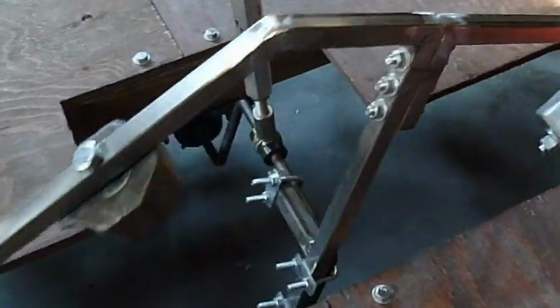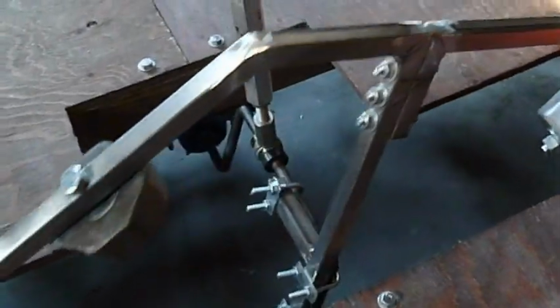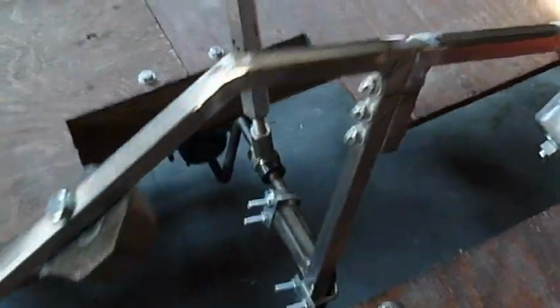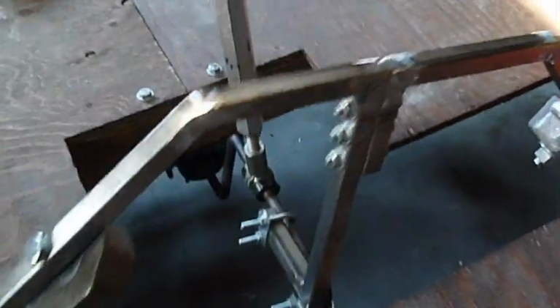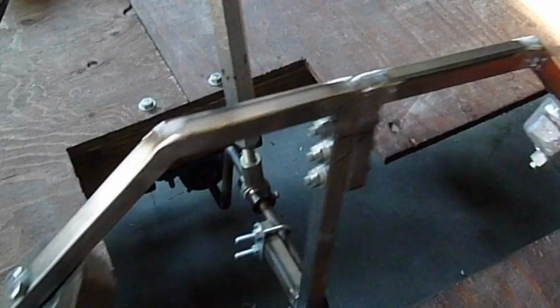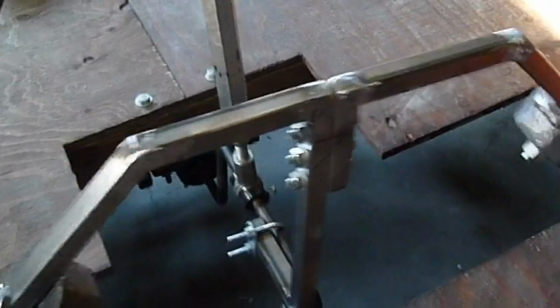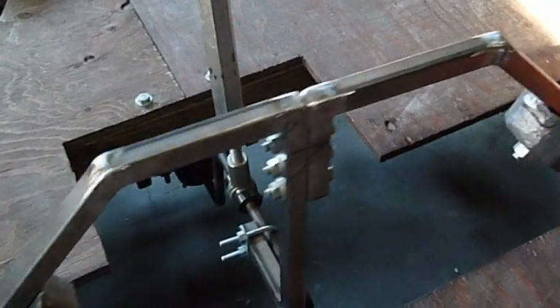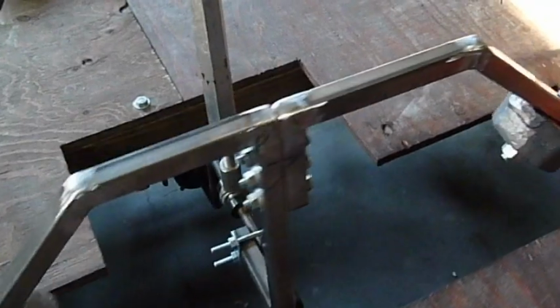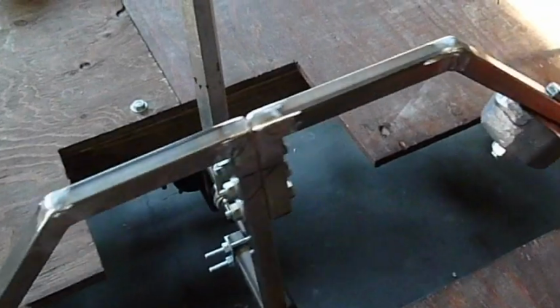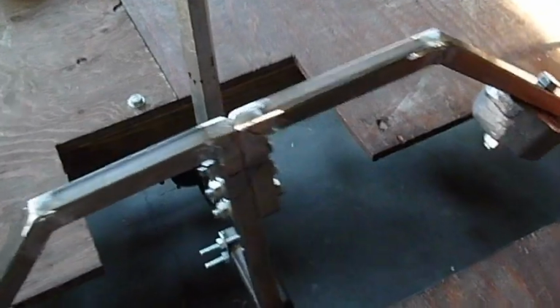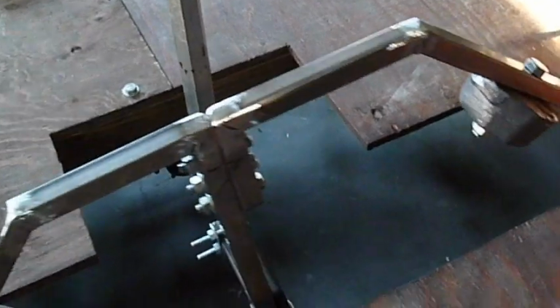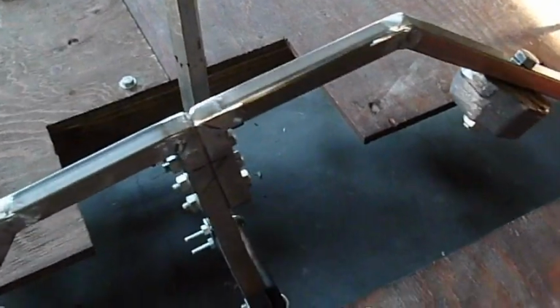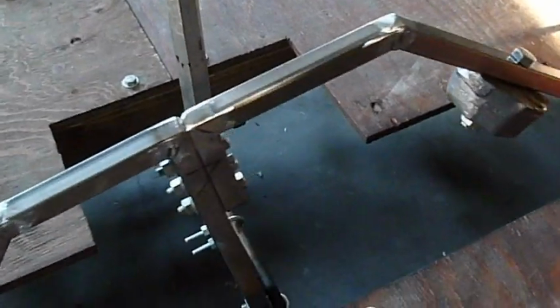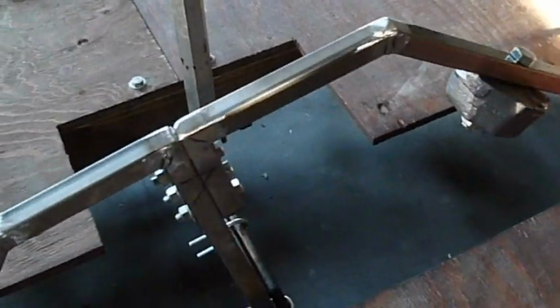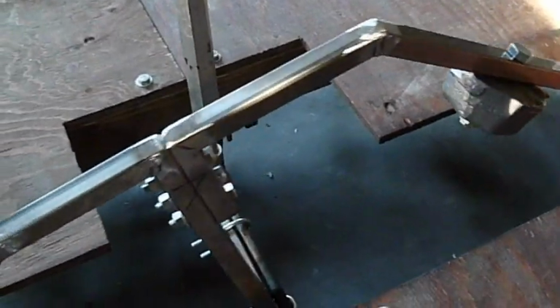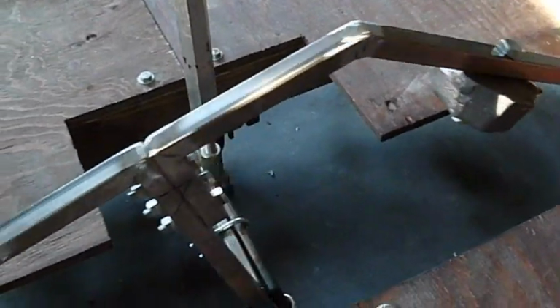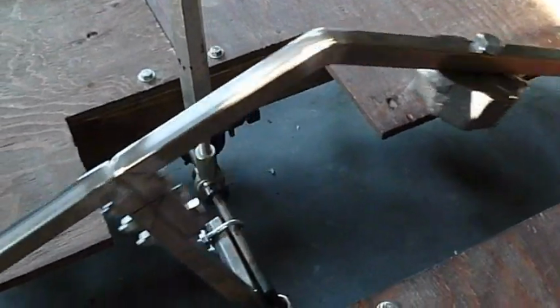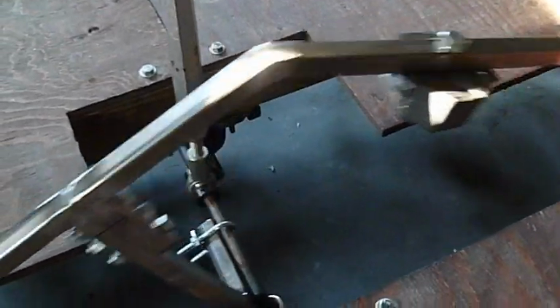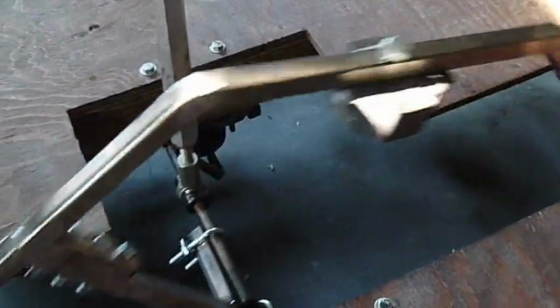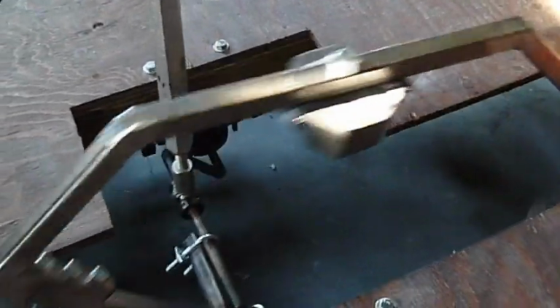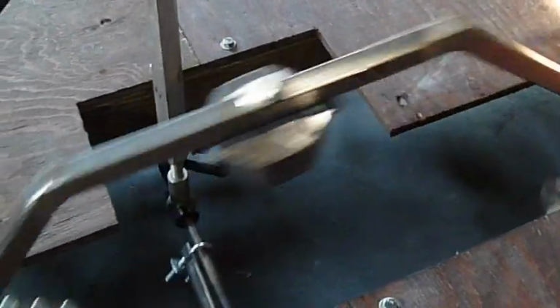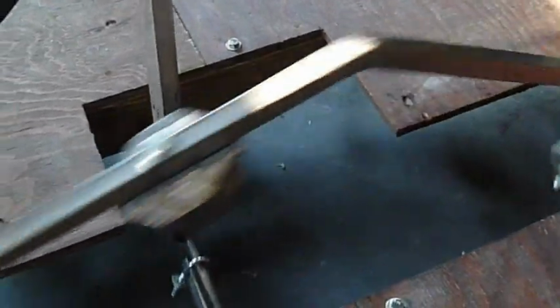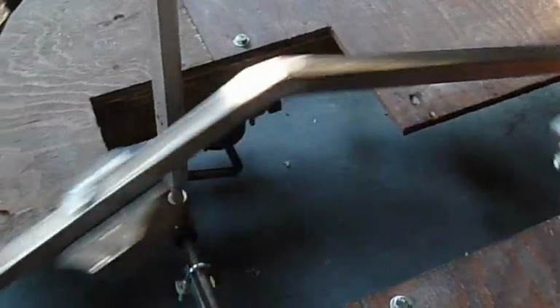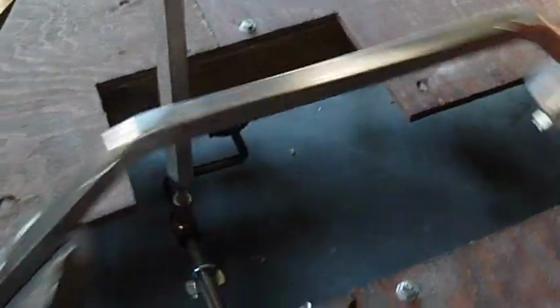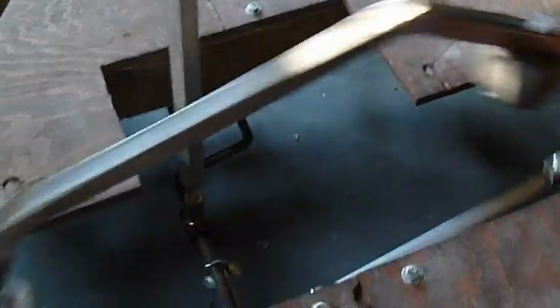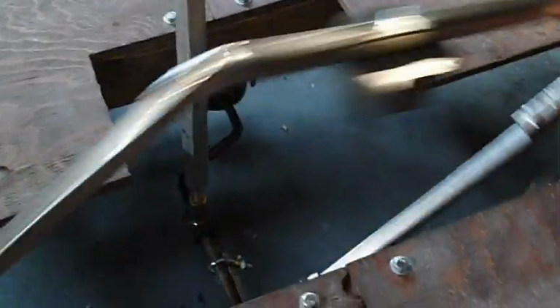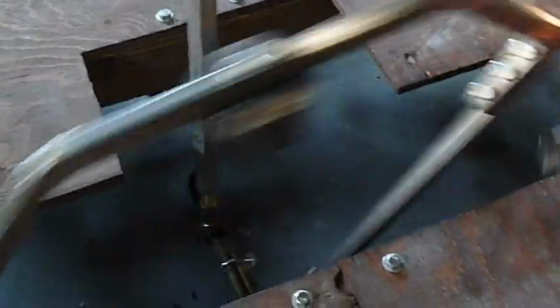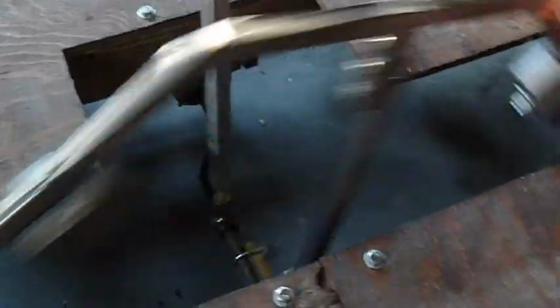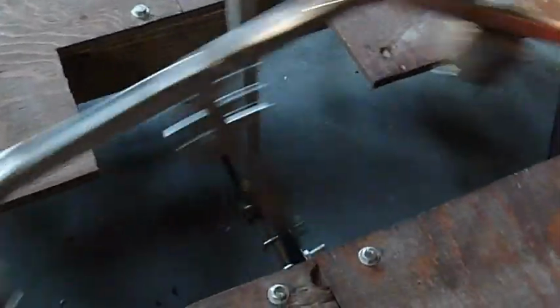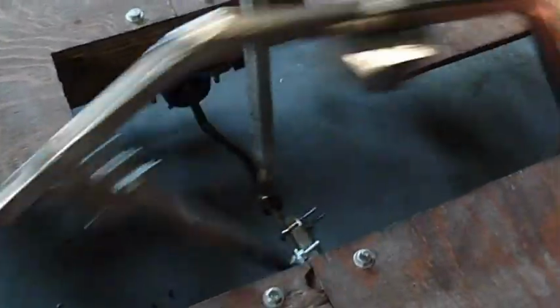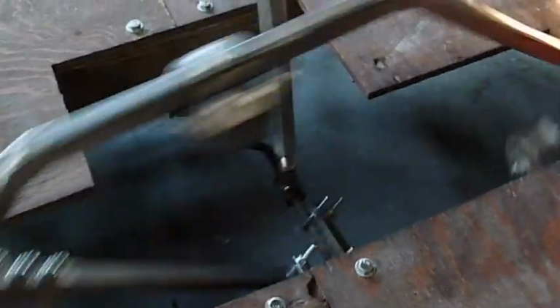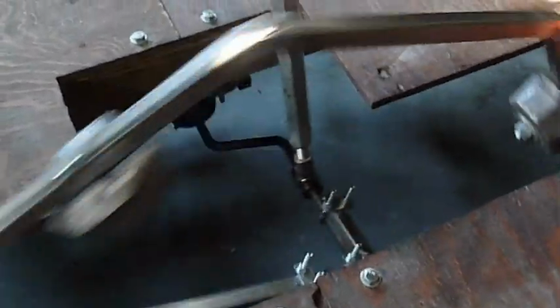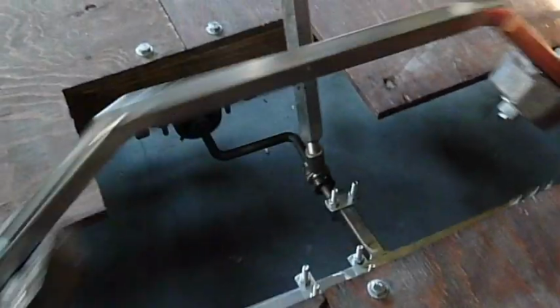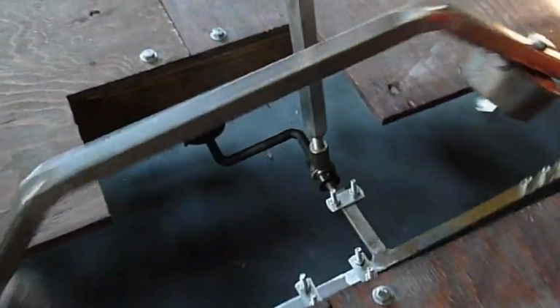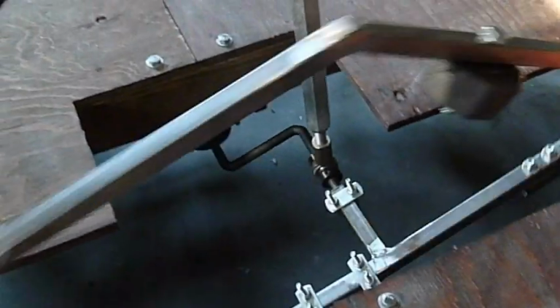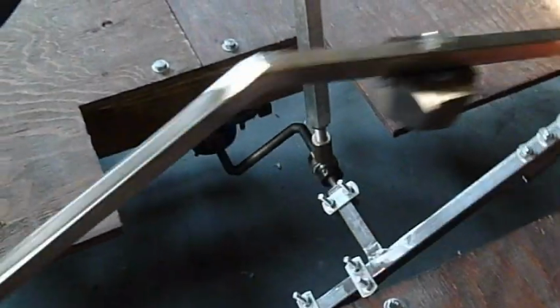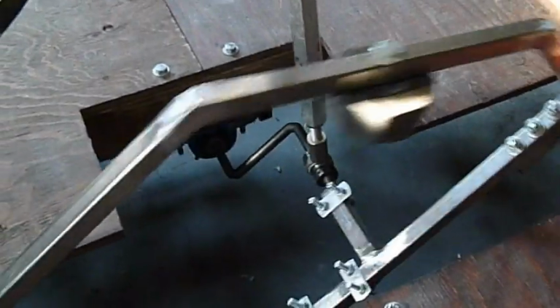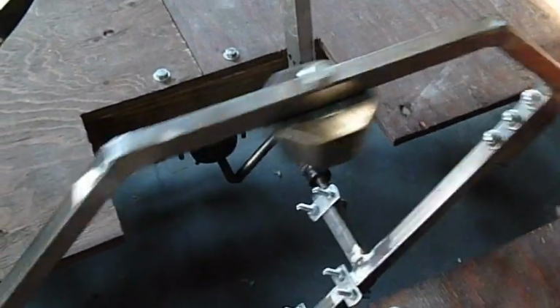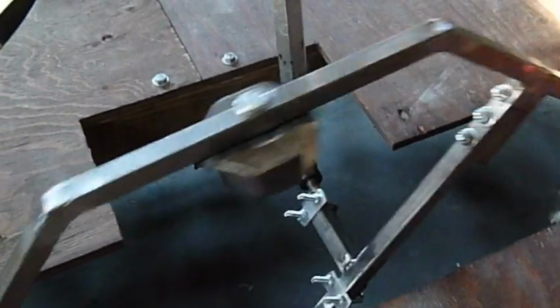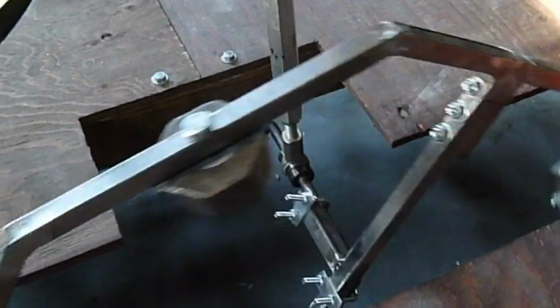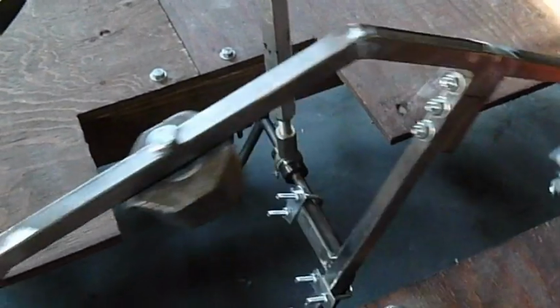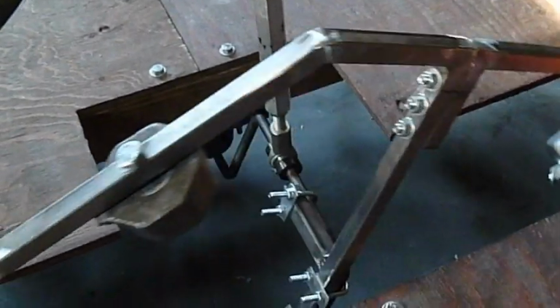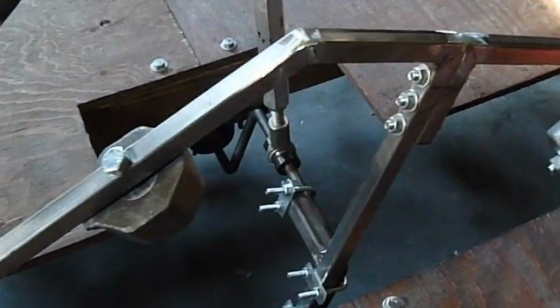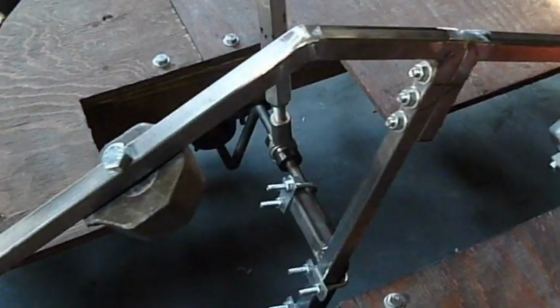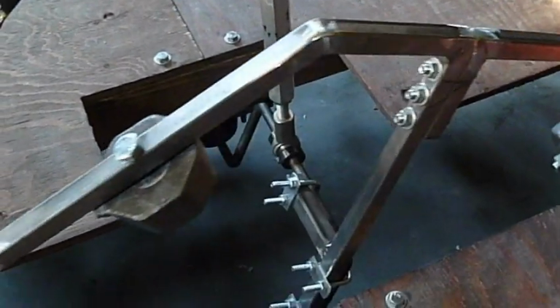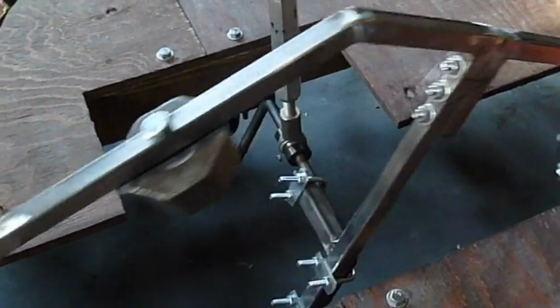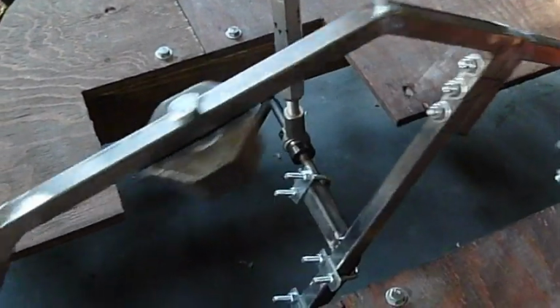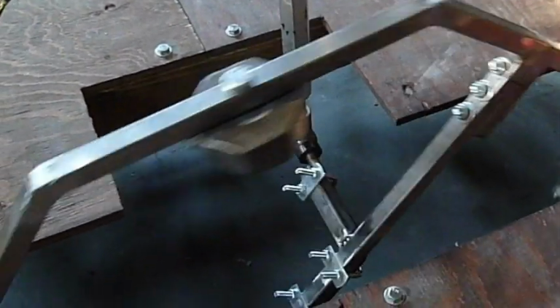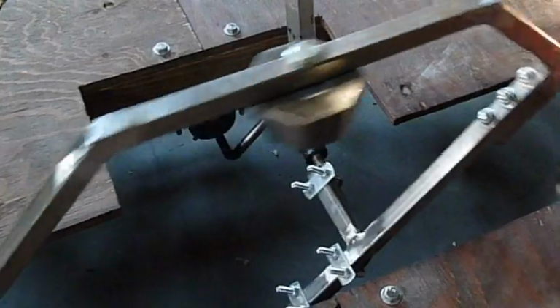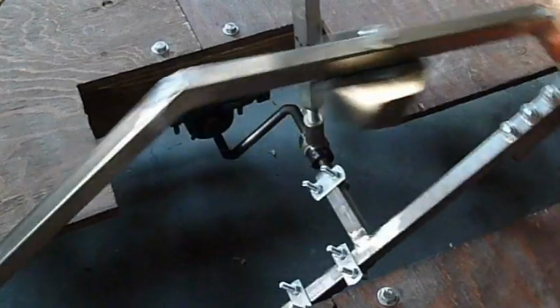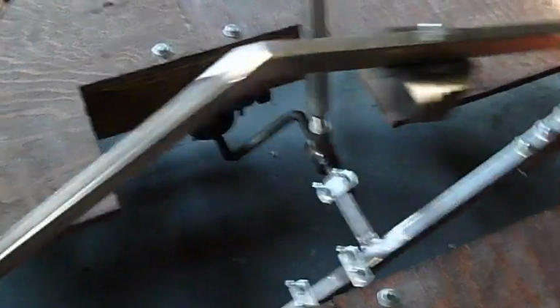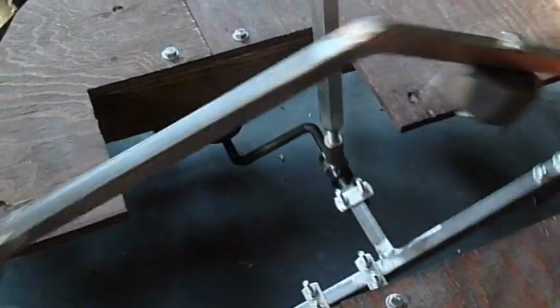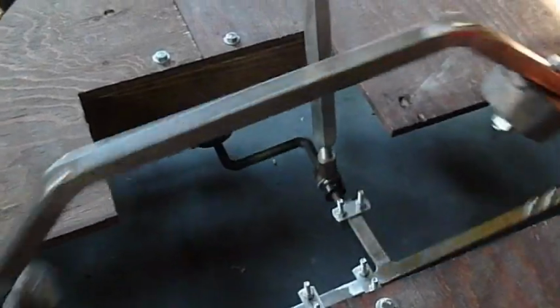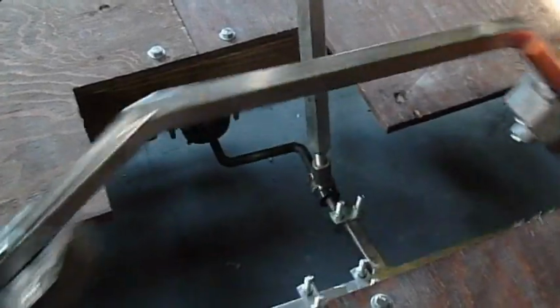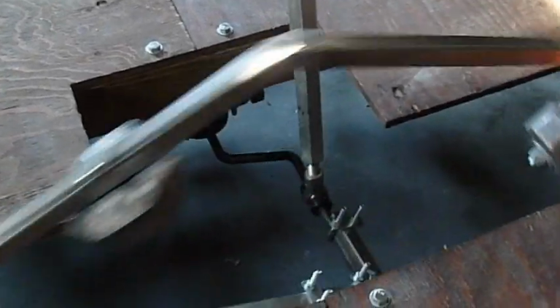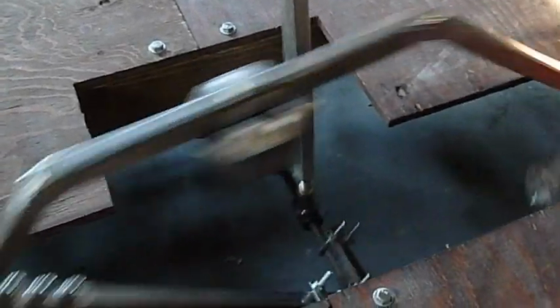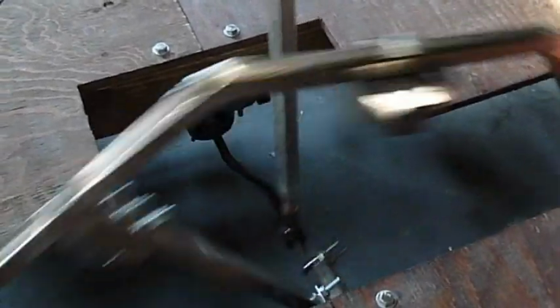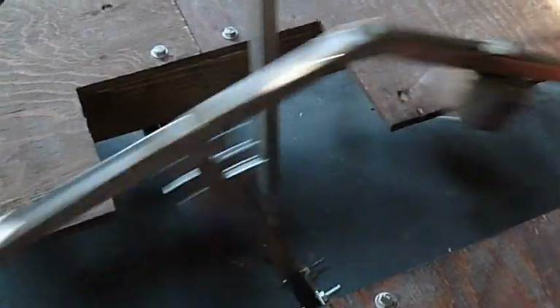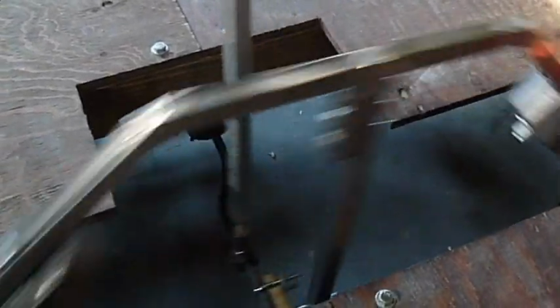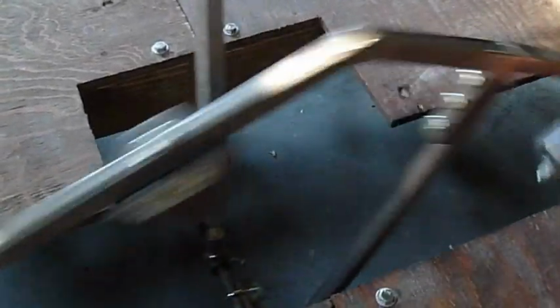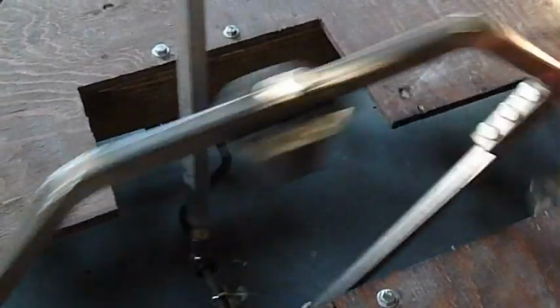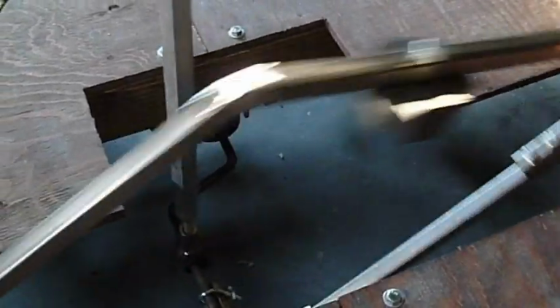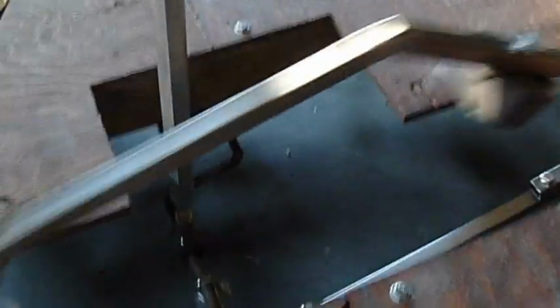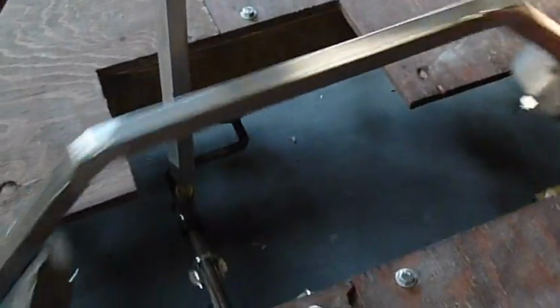And that's the flywheel. Hopefully good results from the road test when it happens. Catch everyone later.